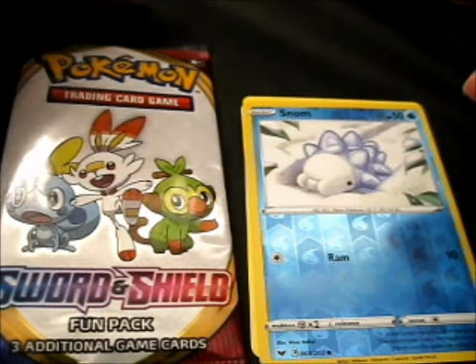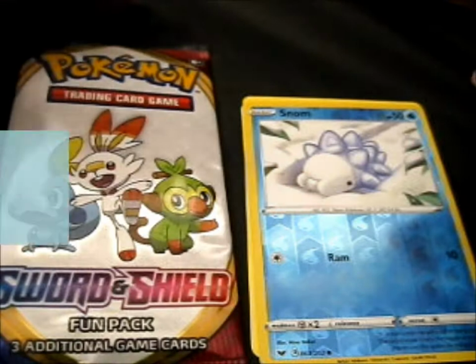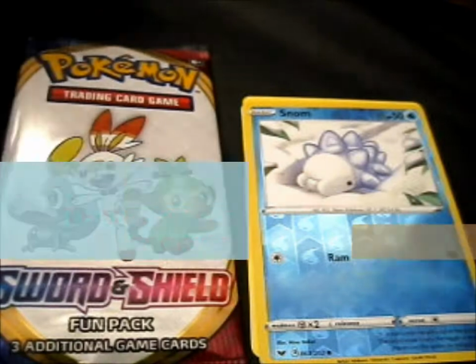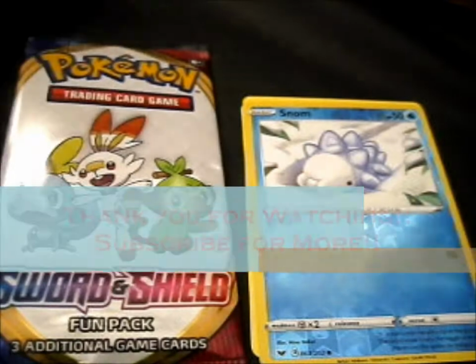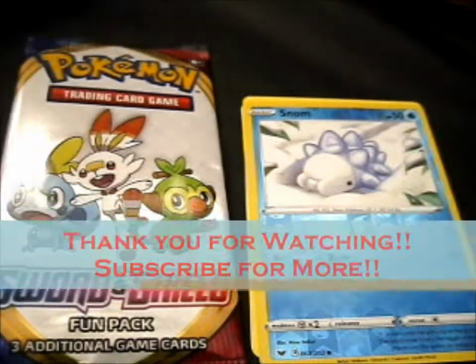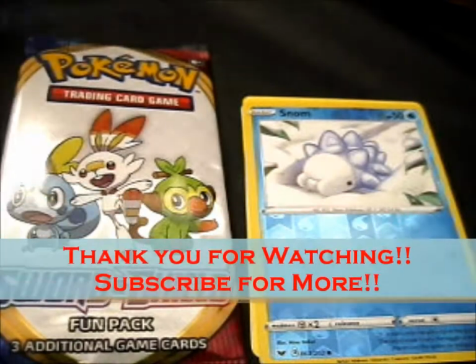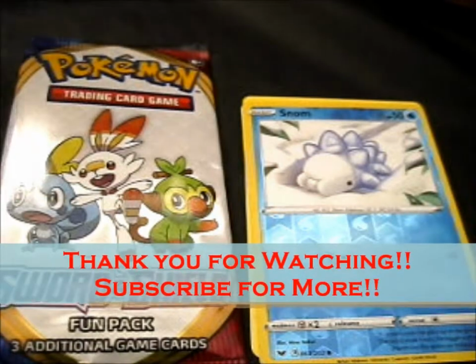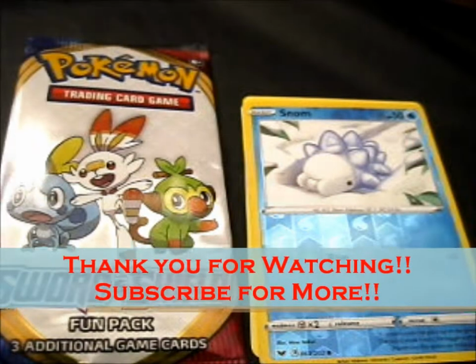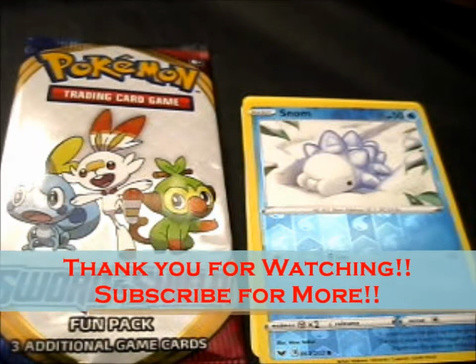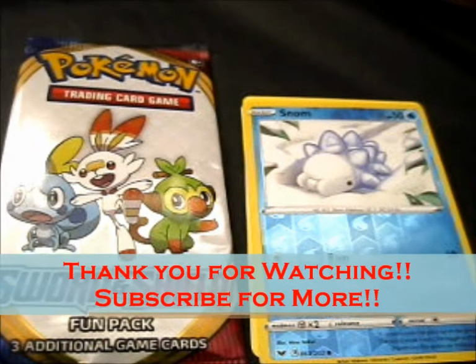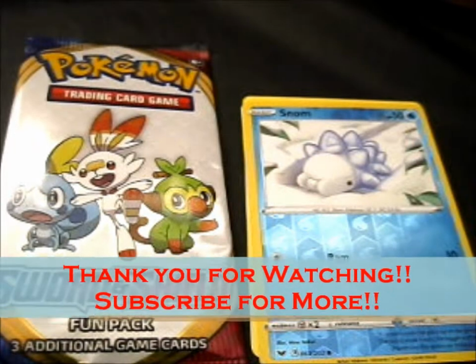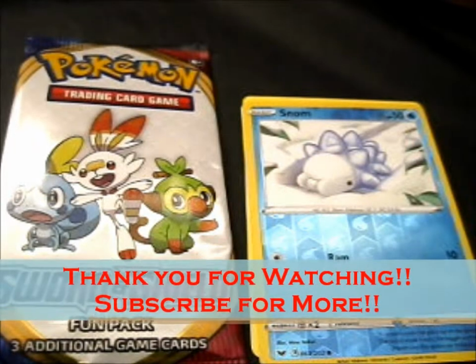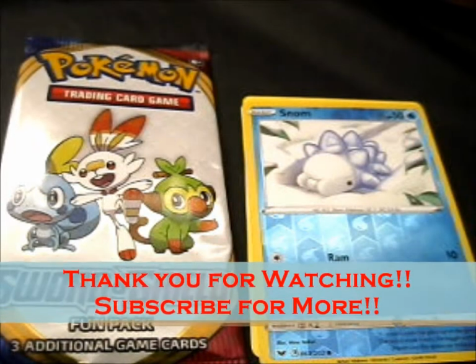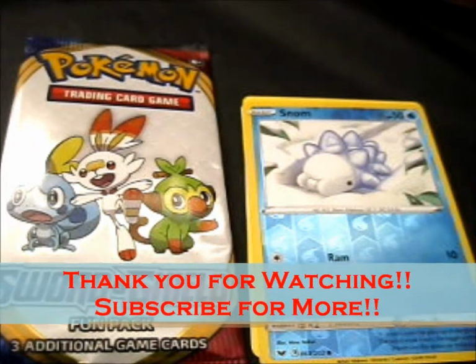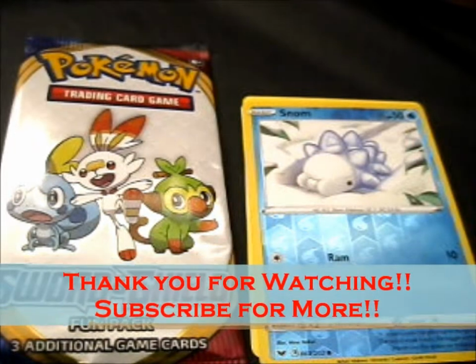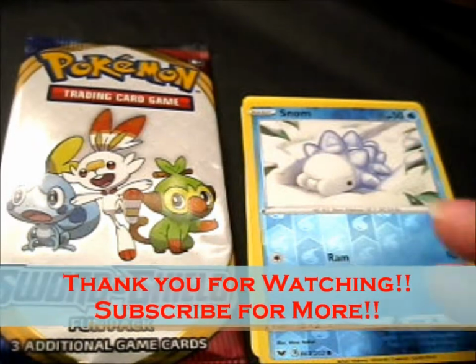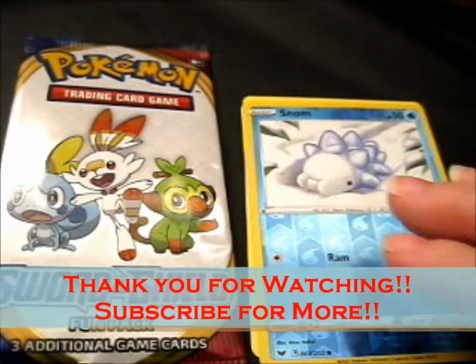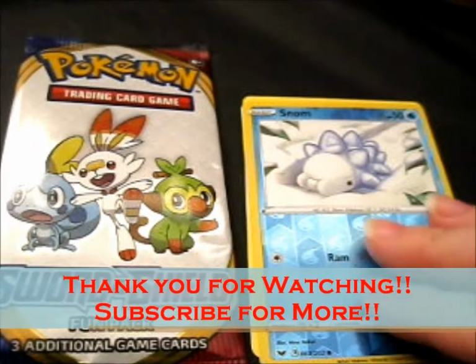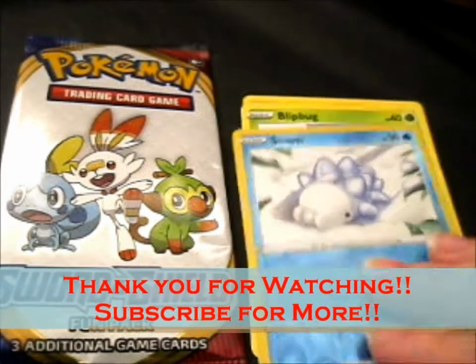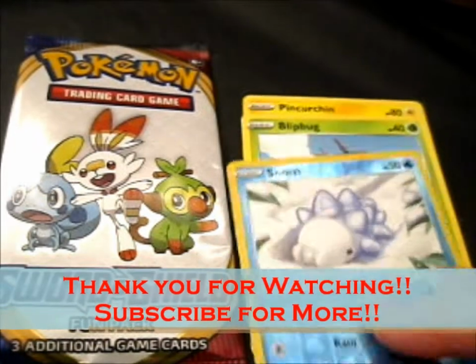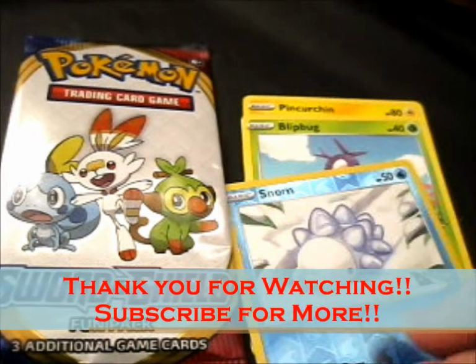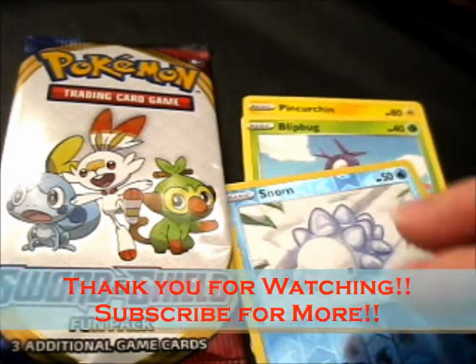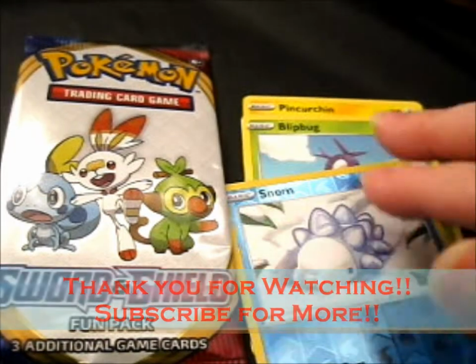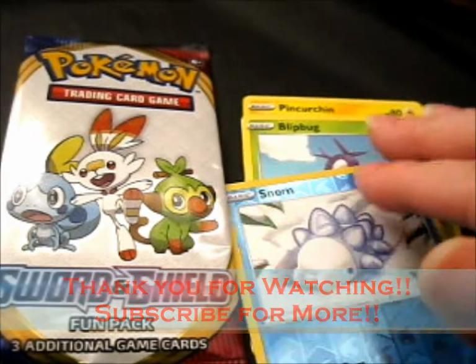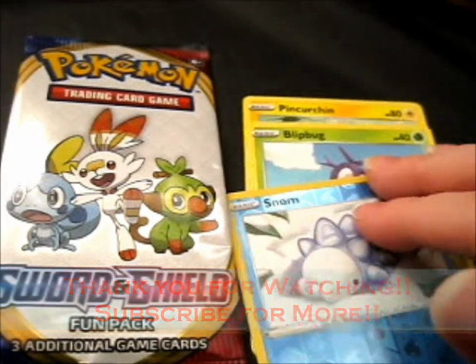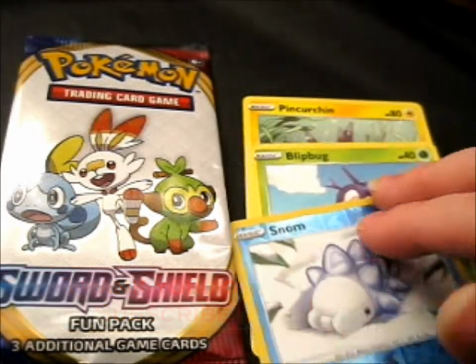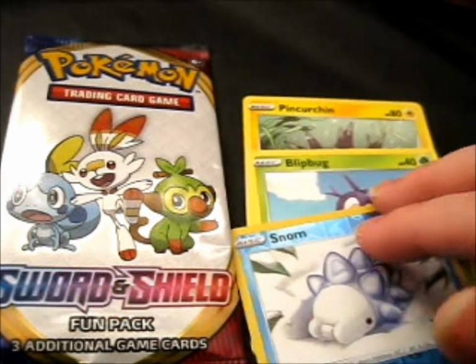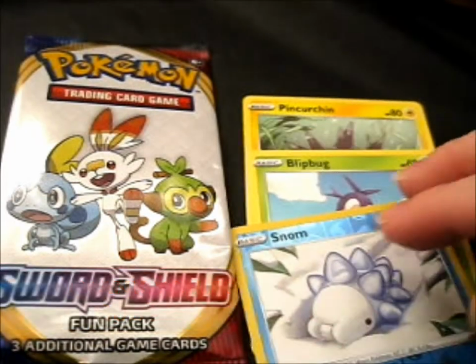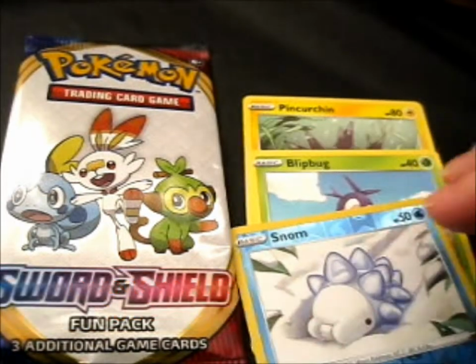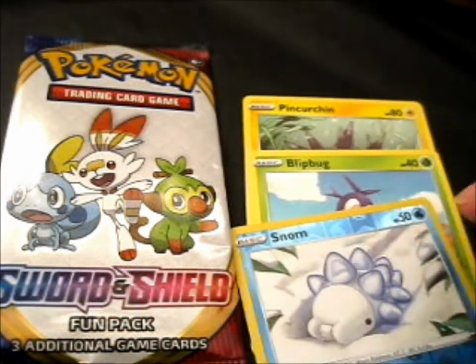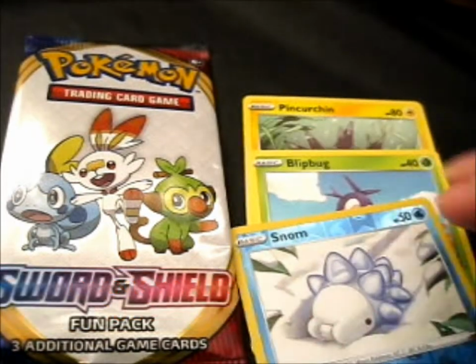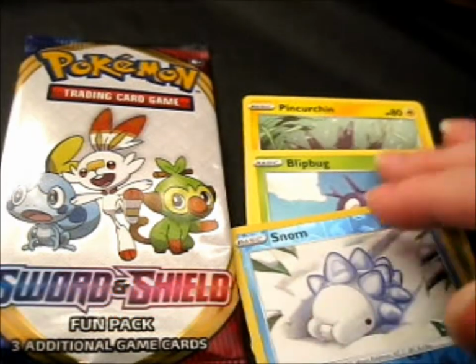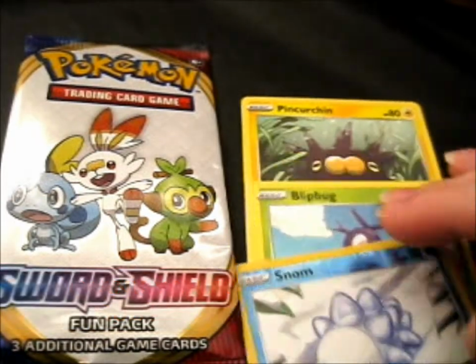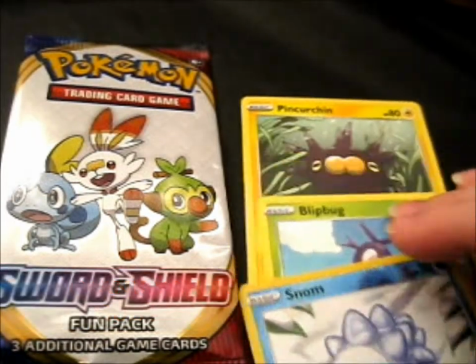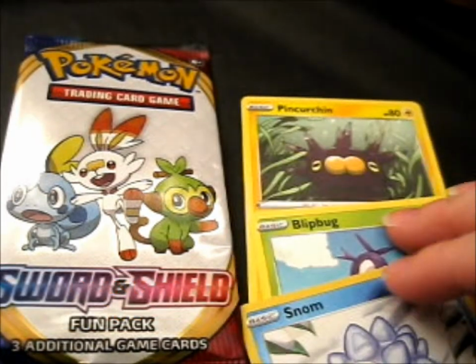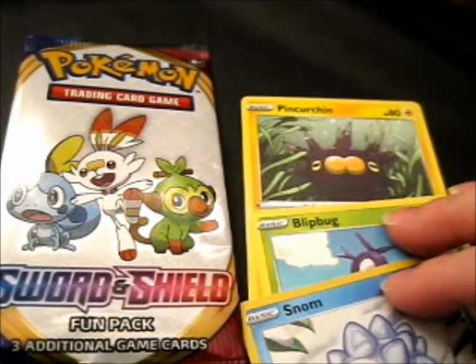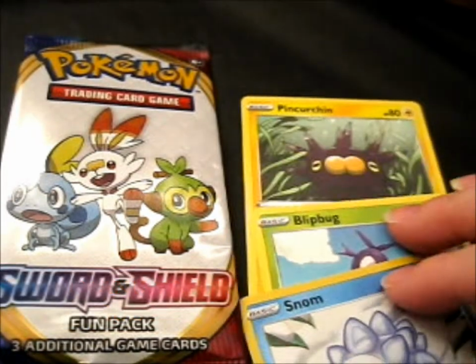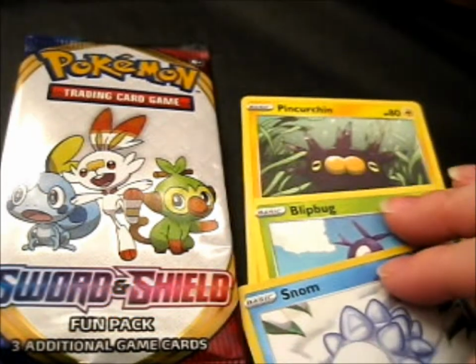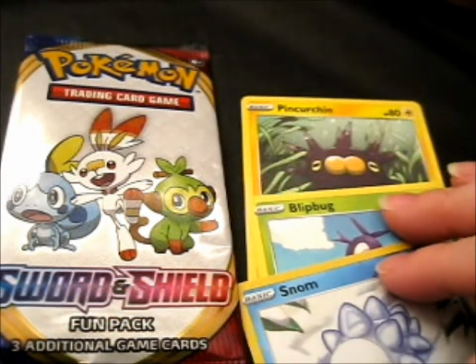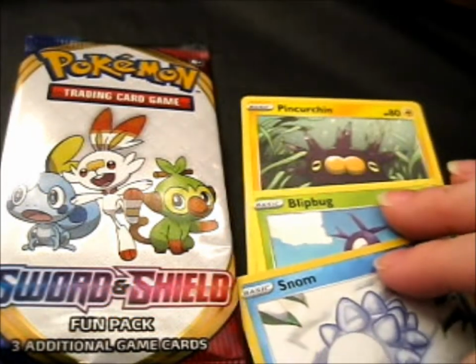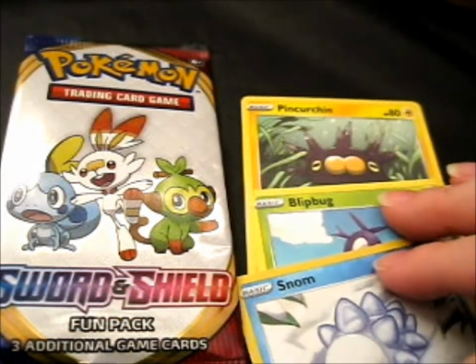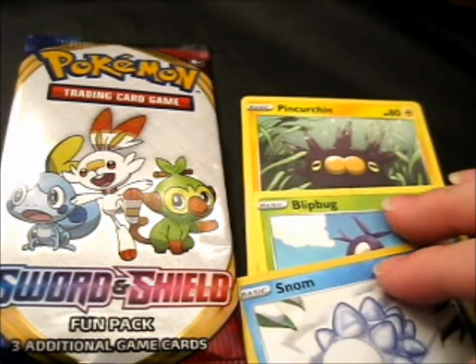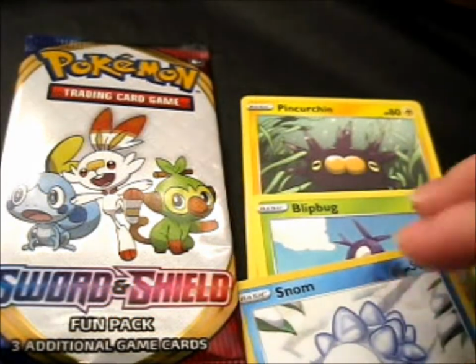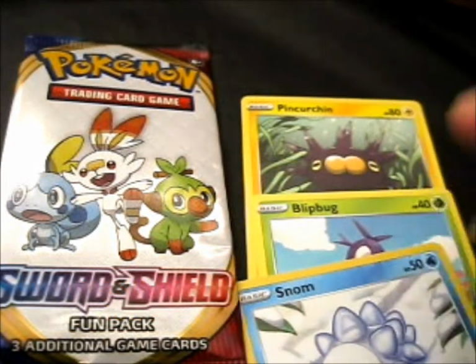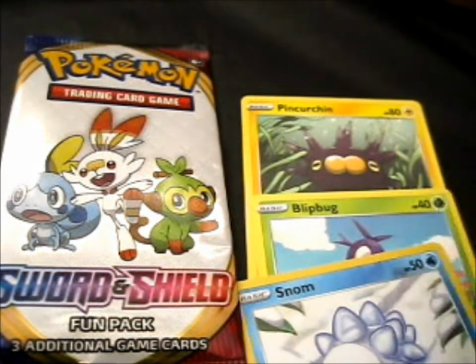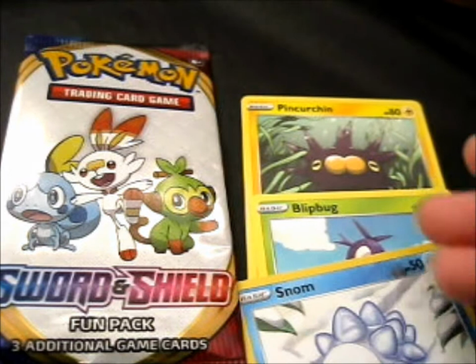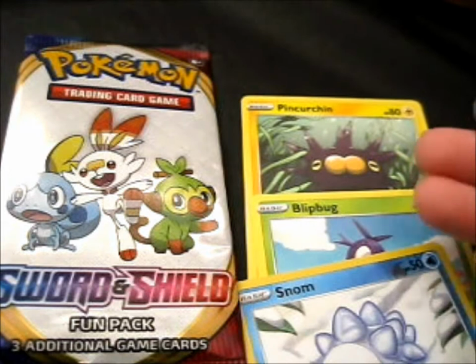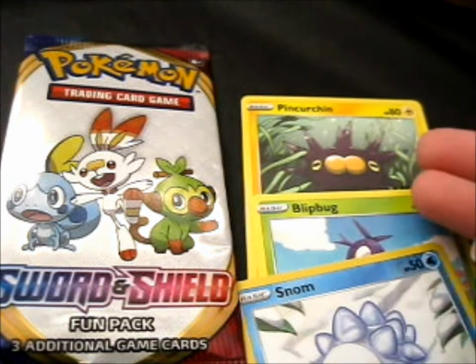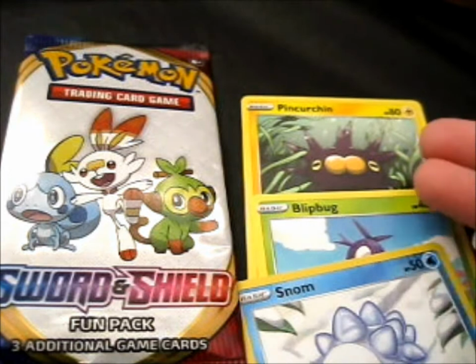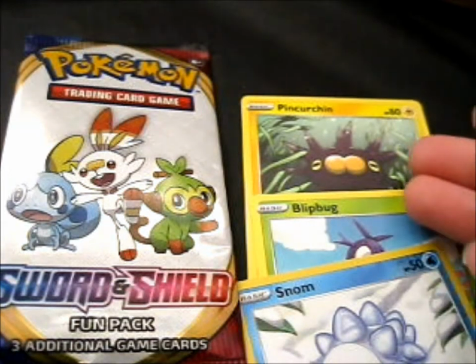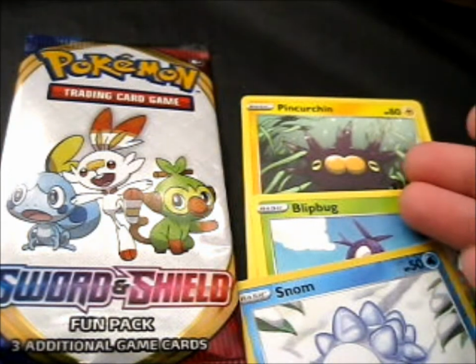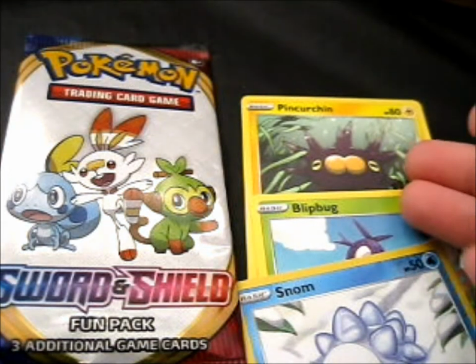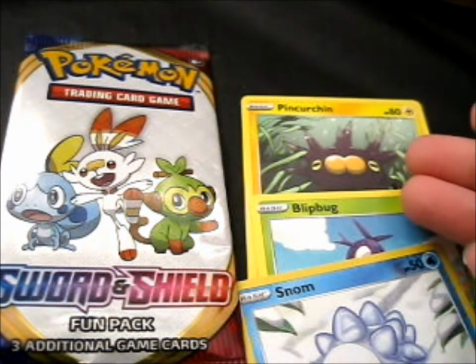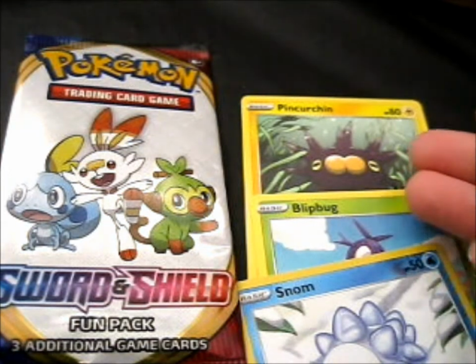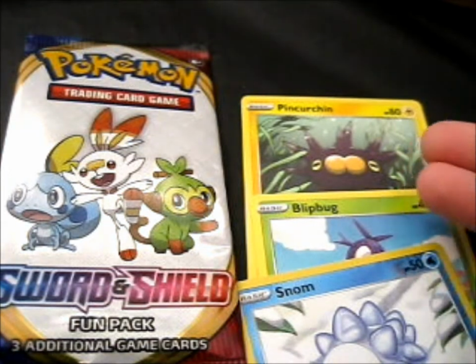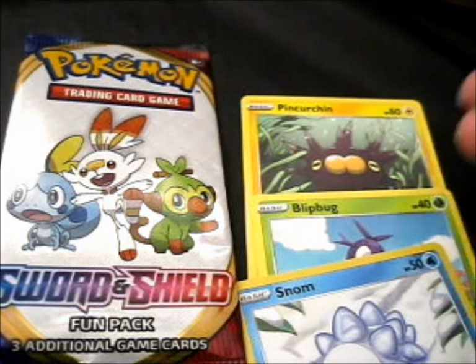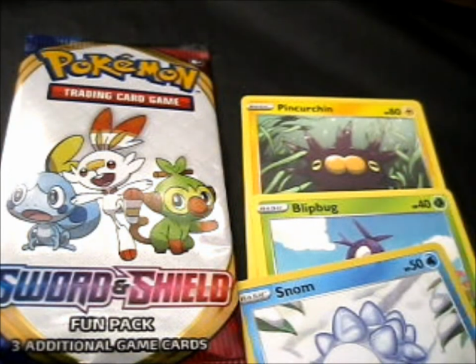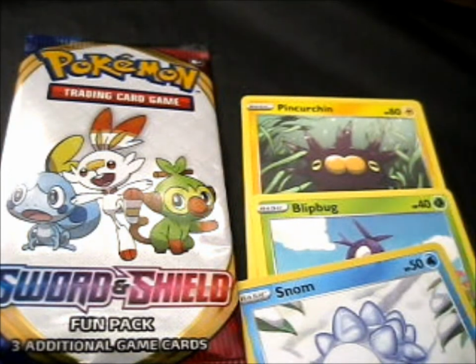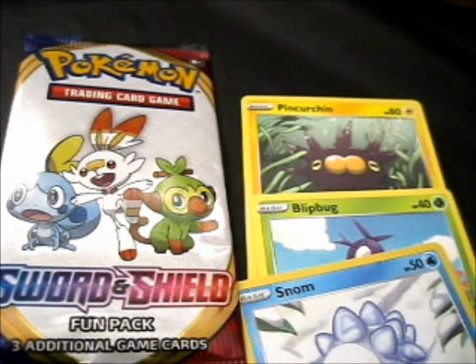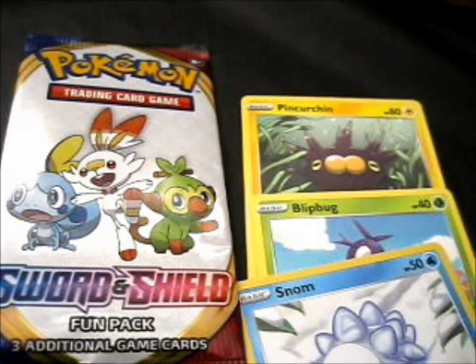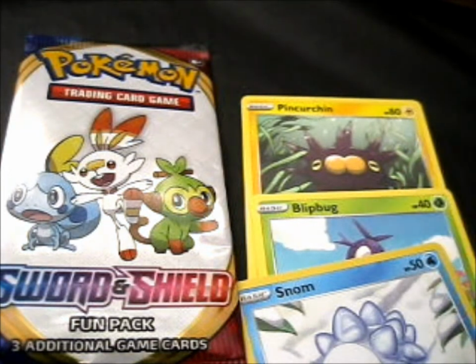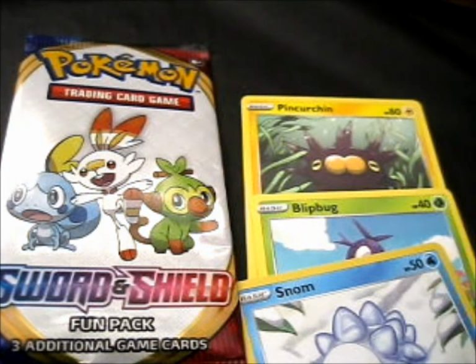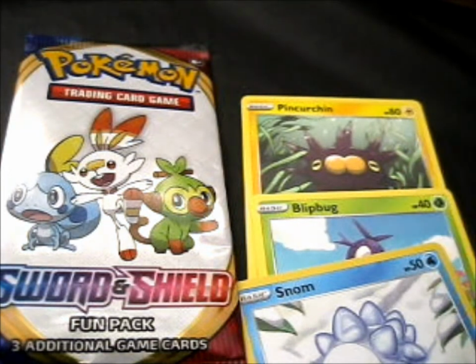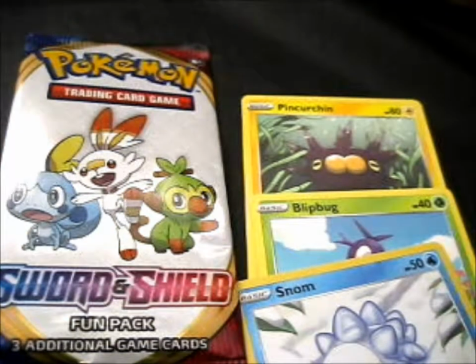Thank you for watching. I'll have more for you later — hit the notifications. That does look like a butt, you have to admit. Over and out.